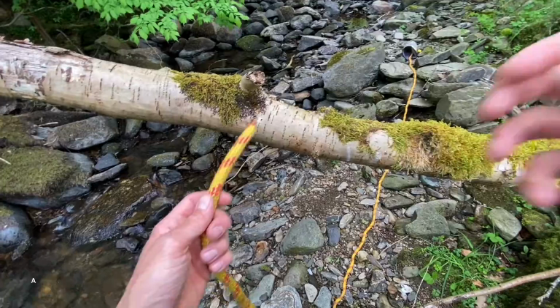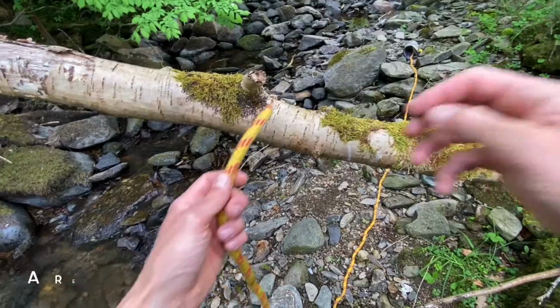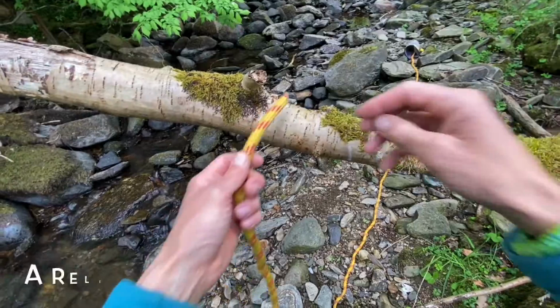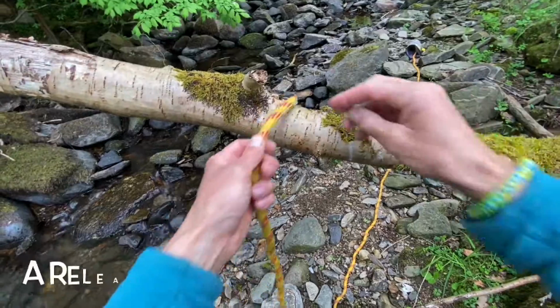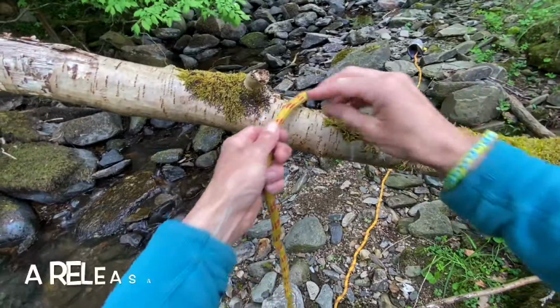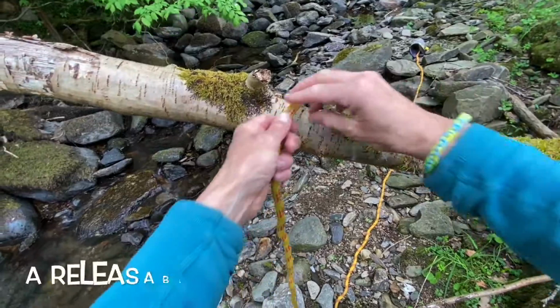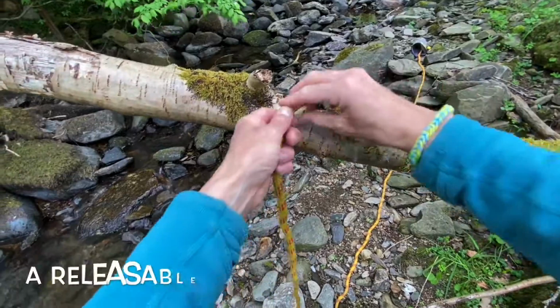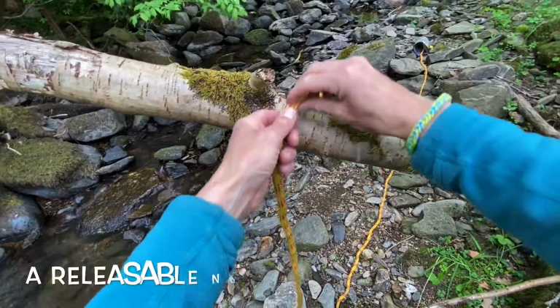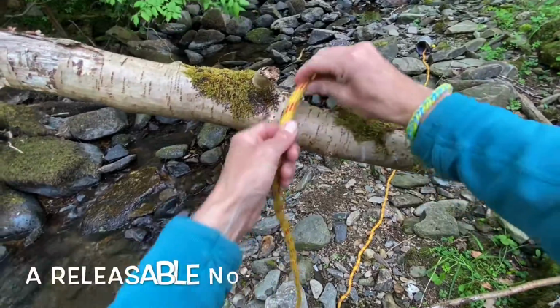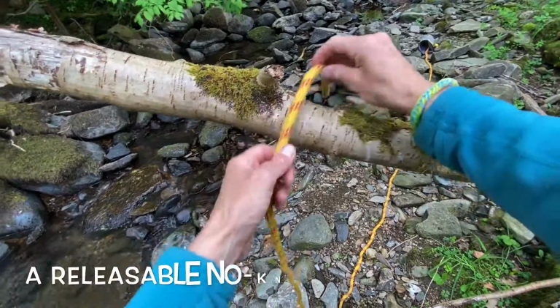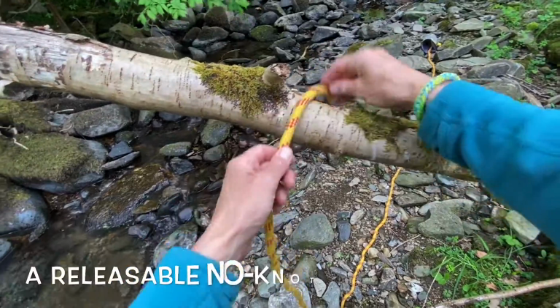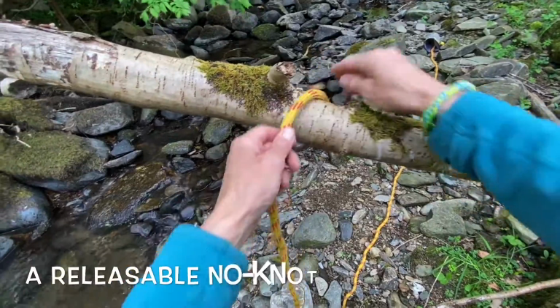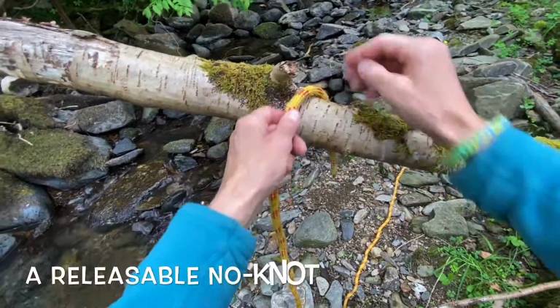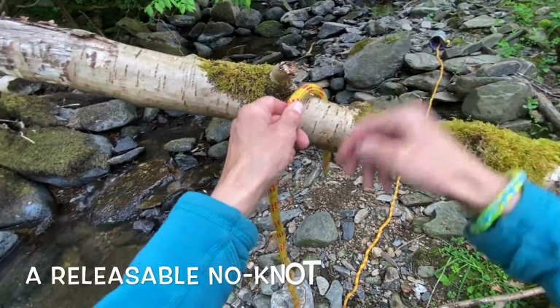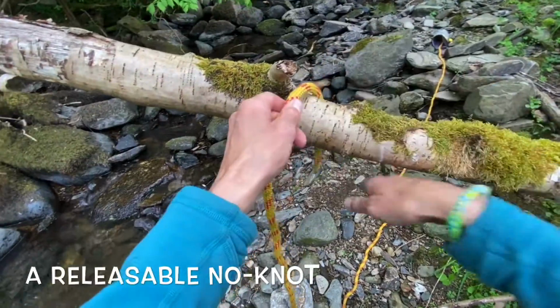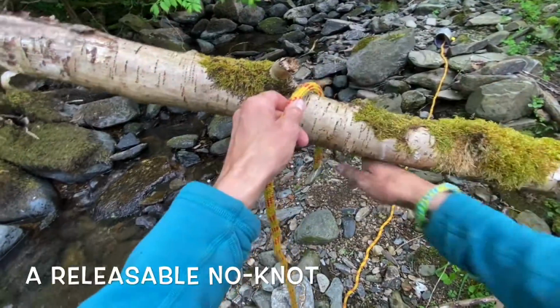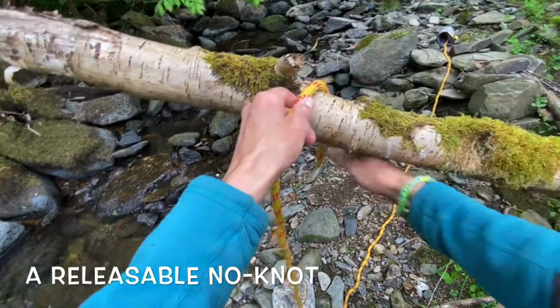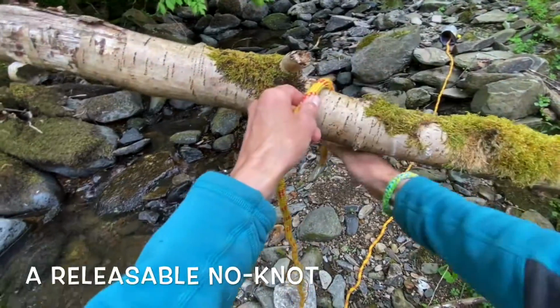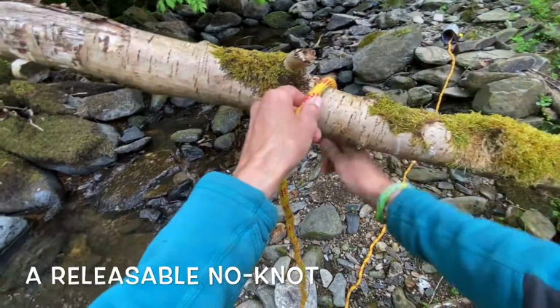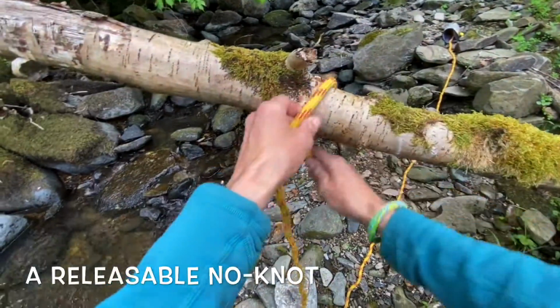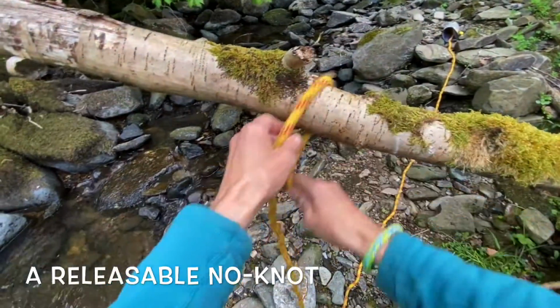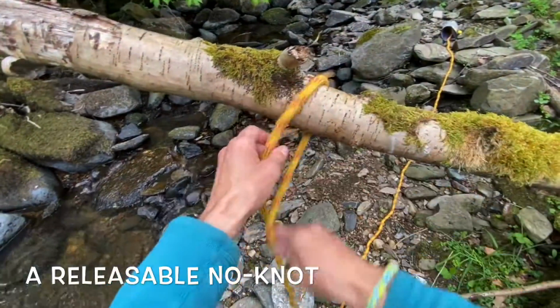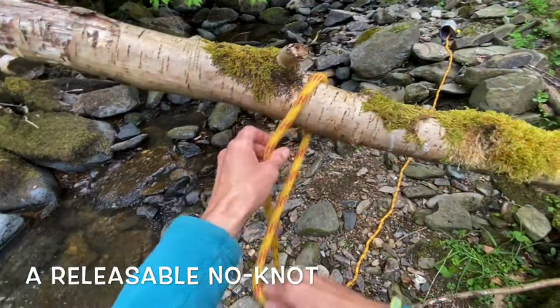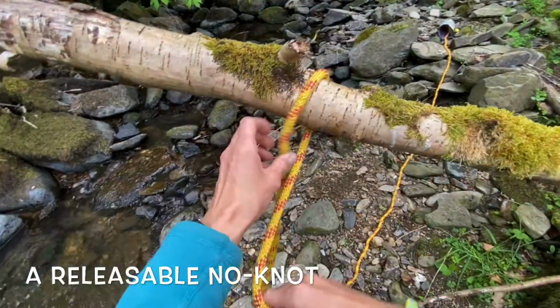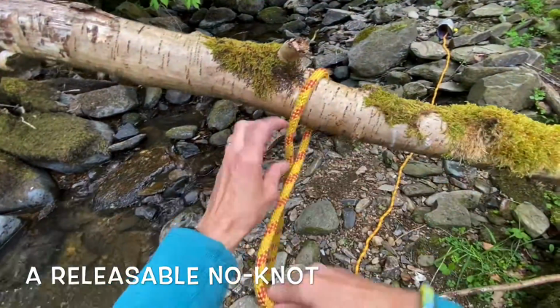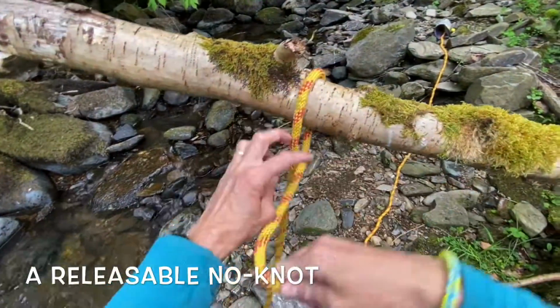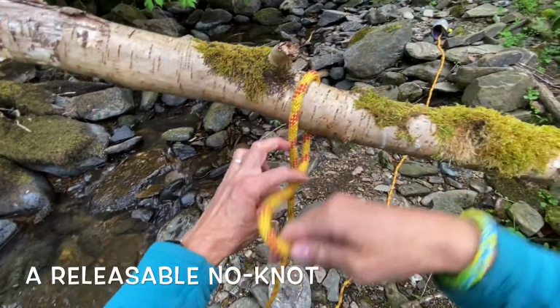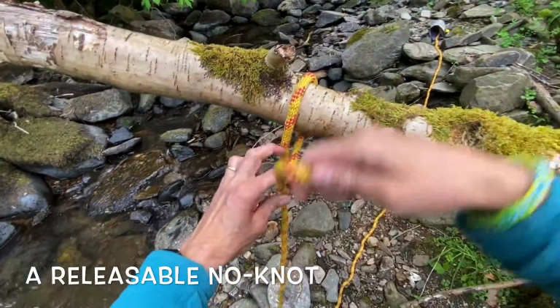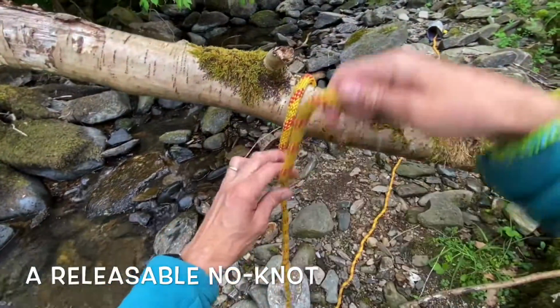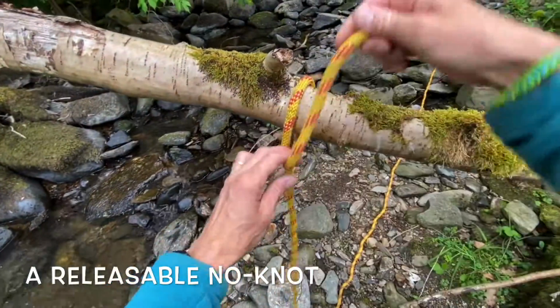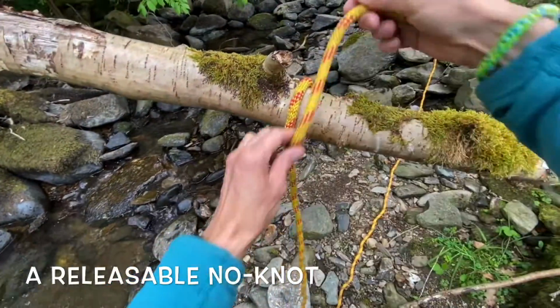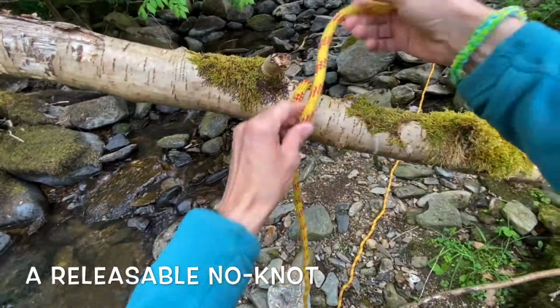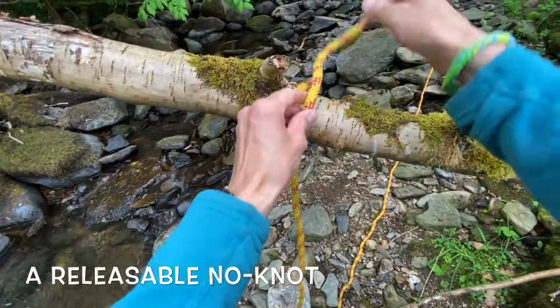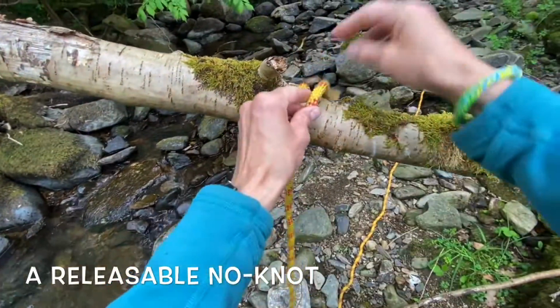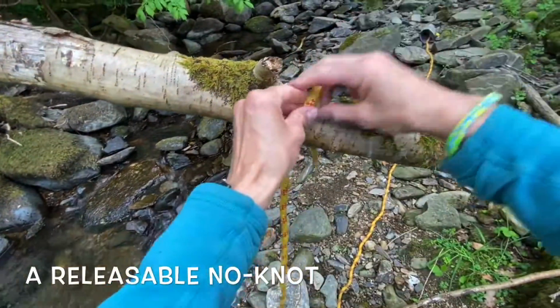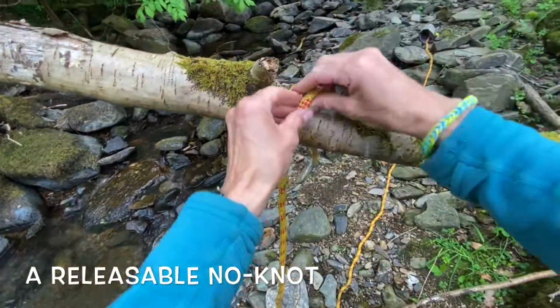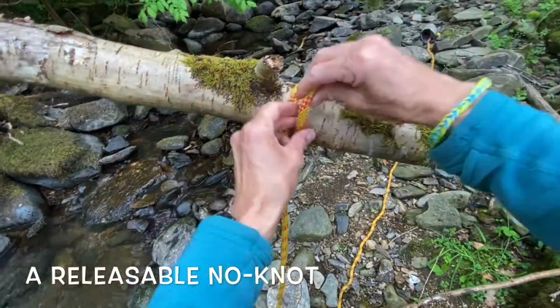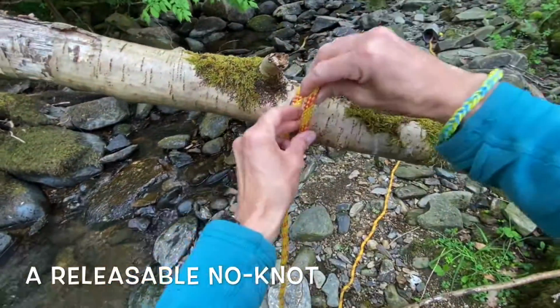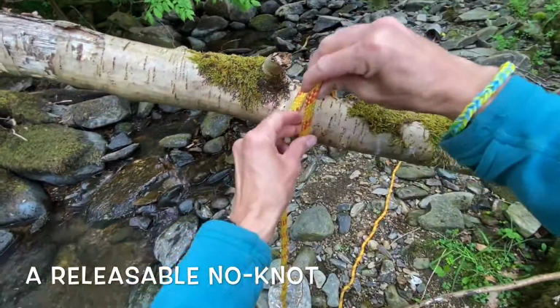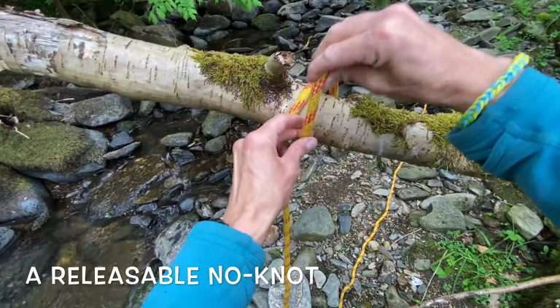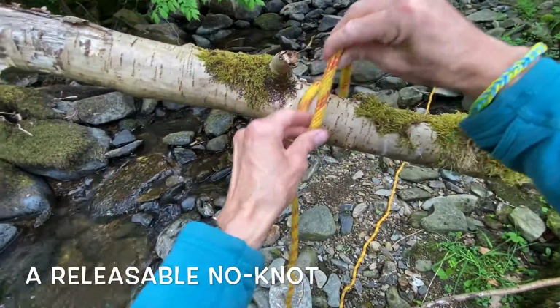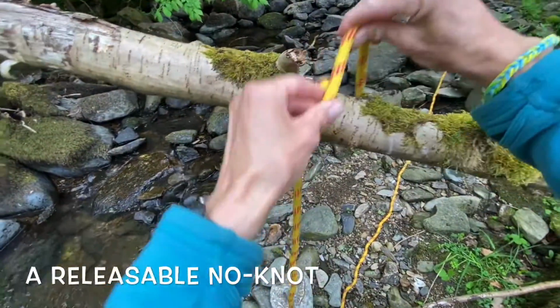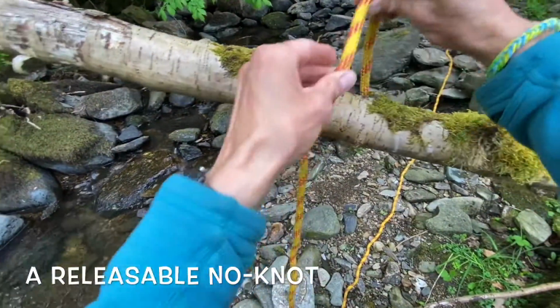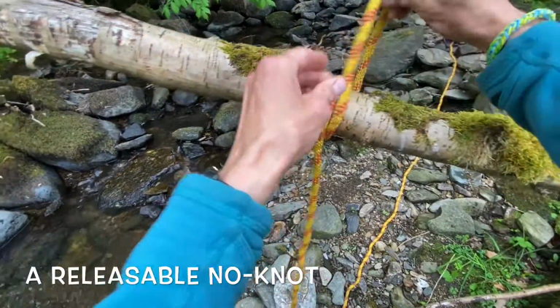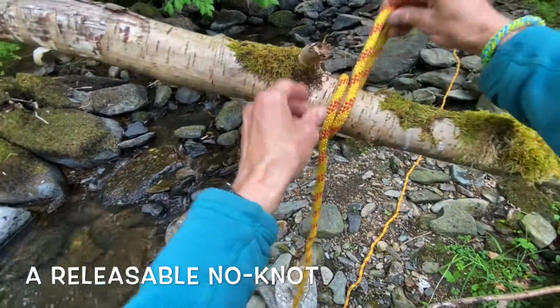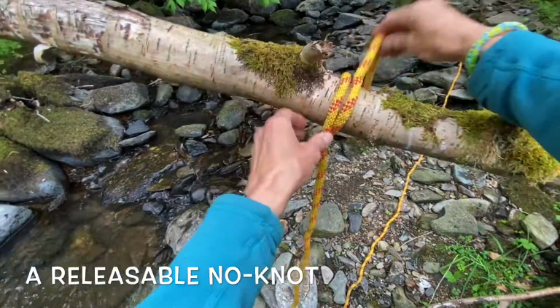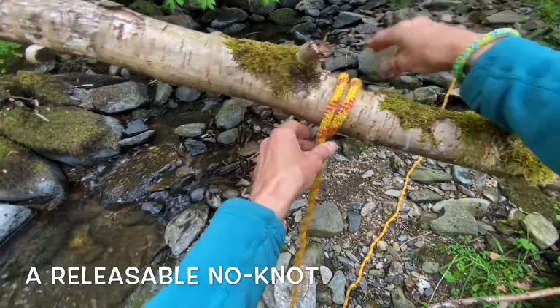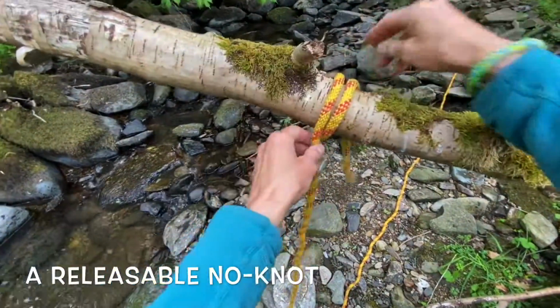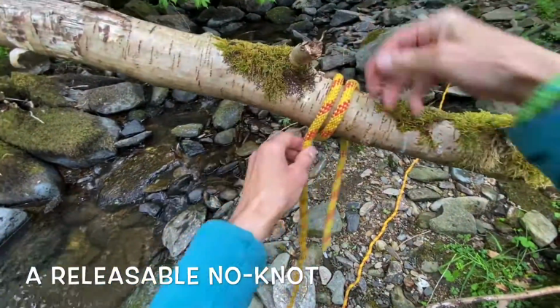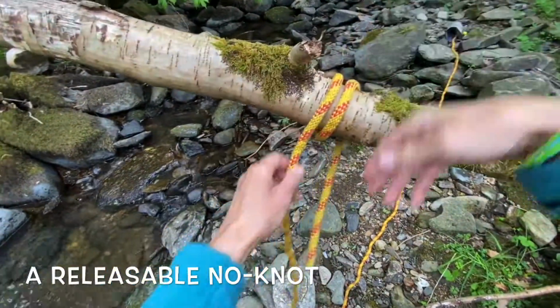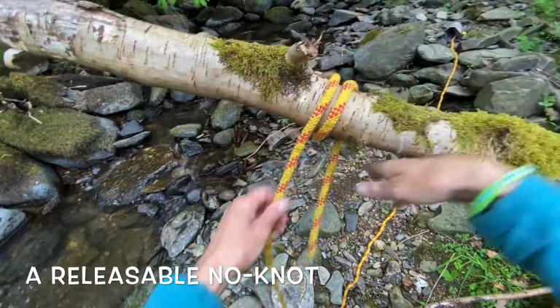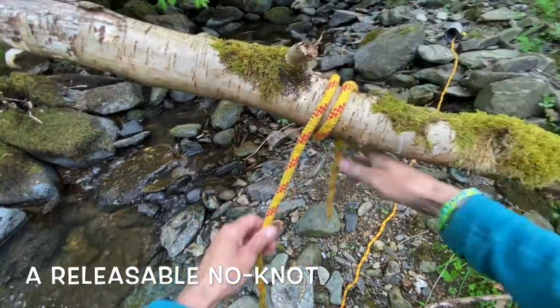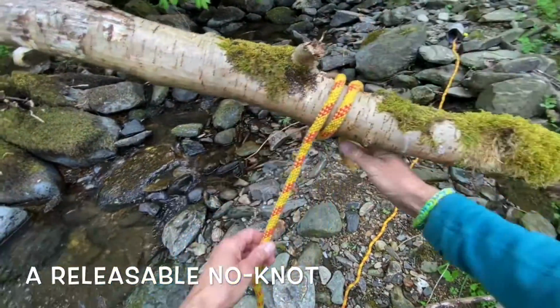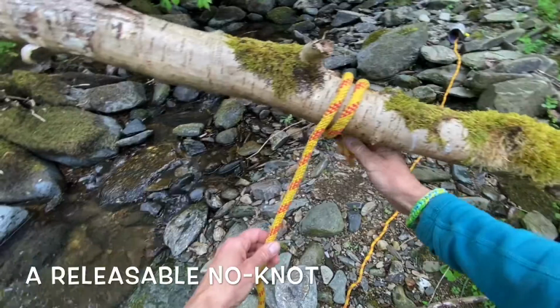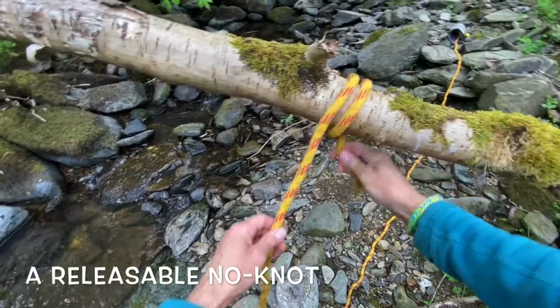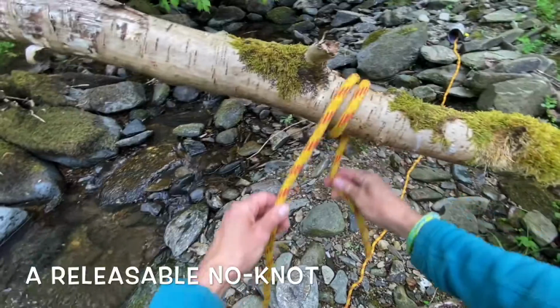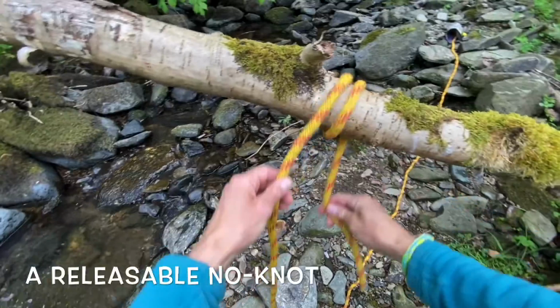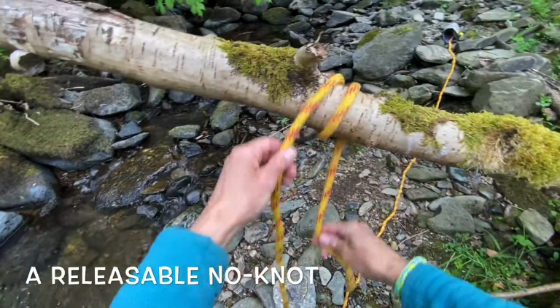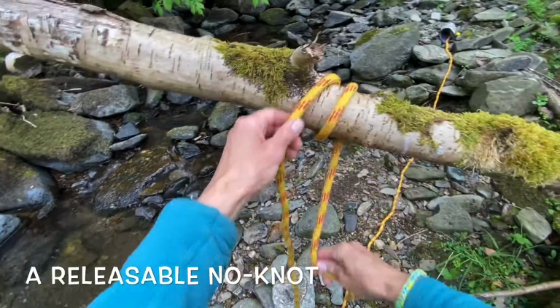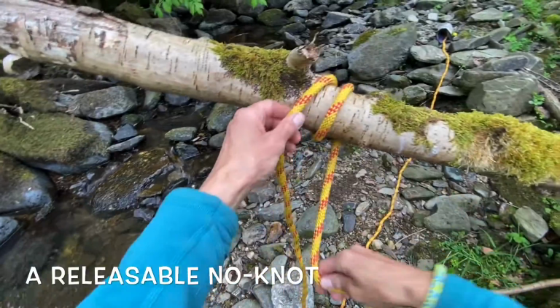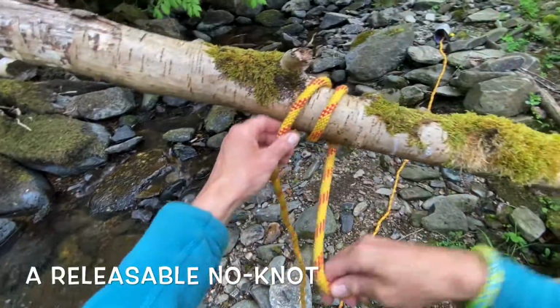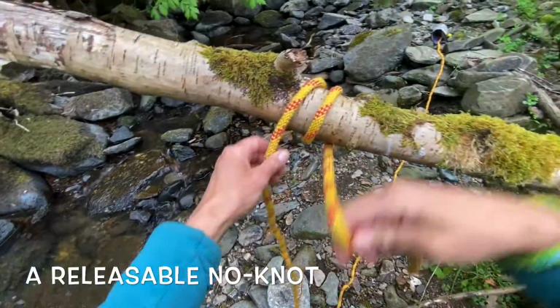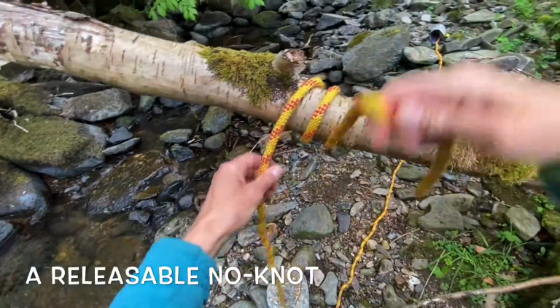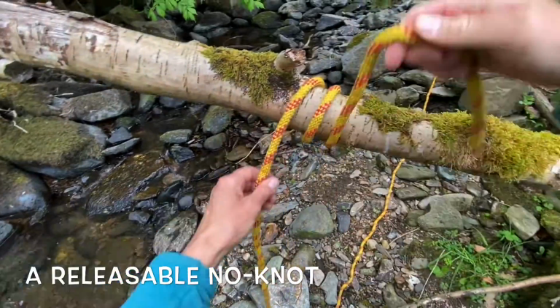In this video, I'm demonstrating a number of knots with a releasable element to them.